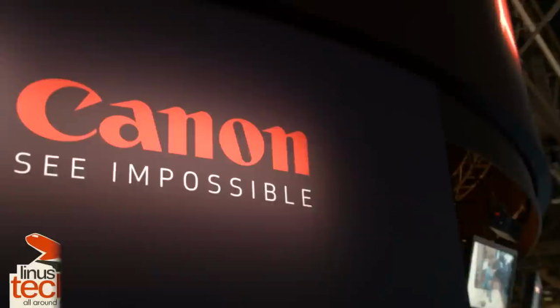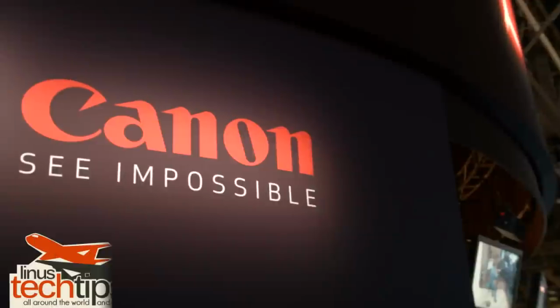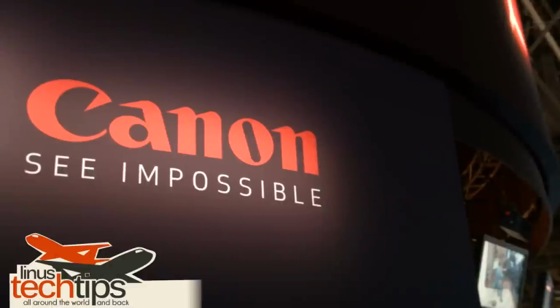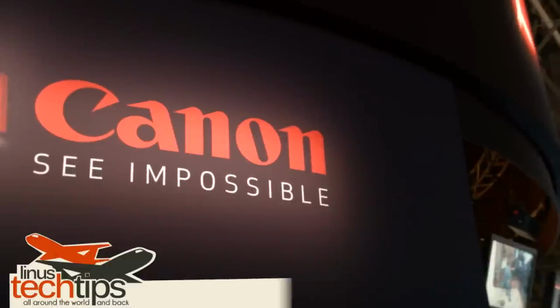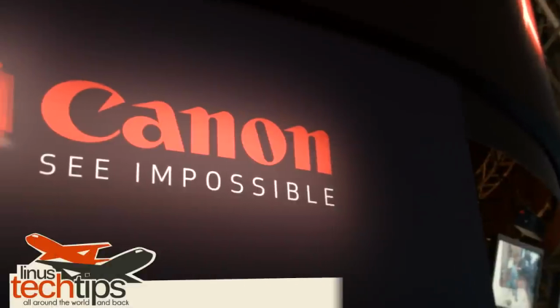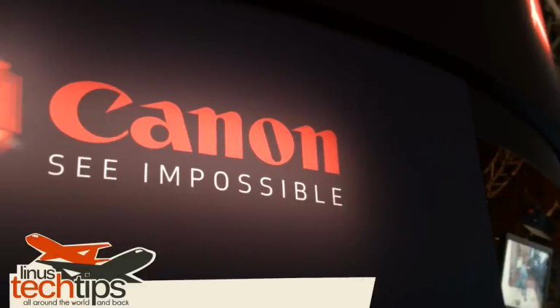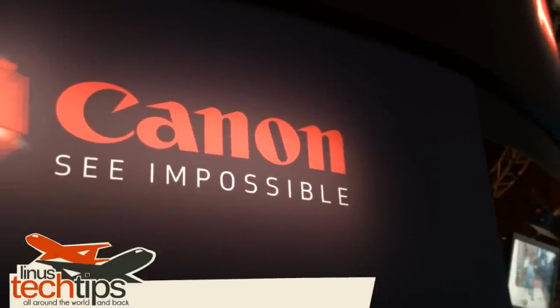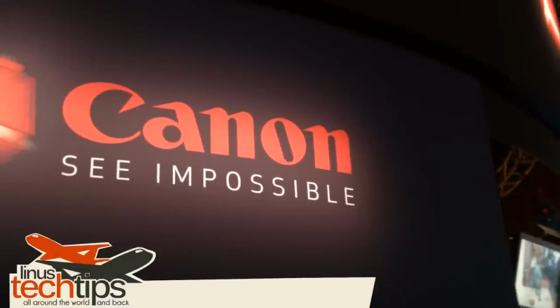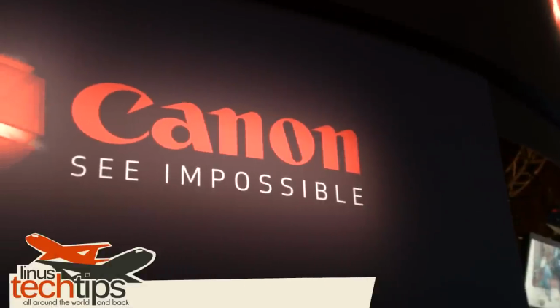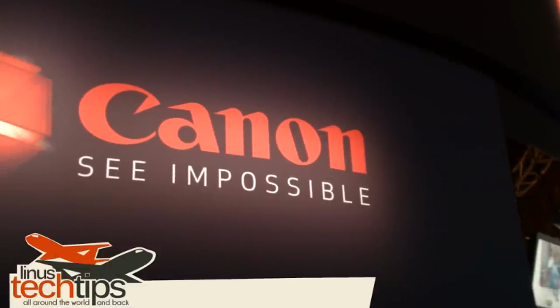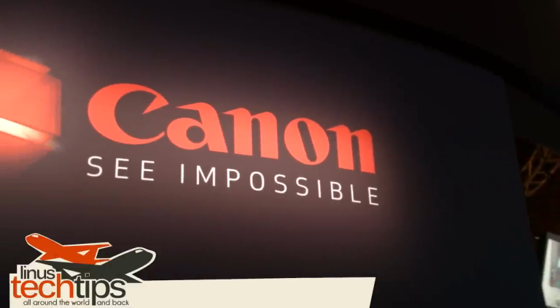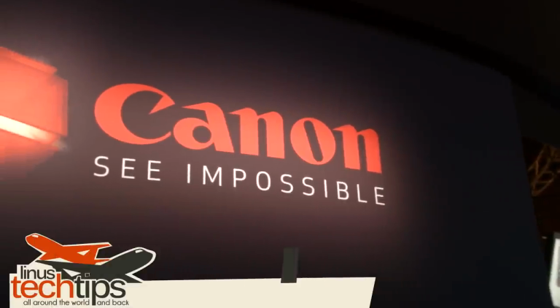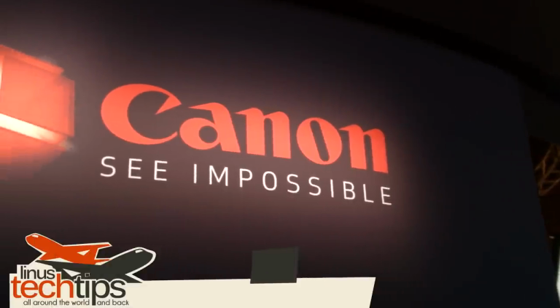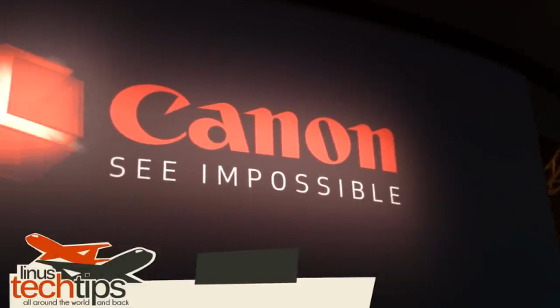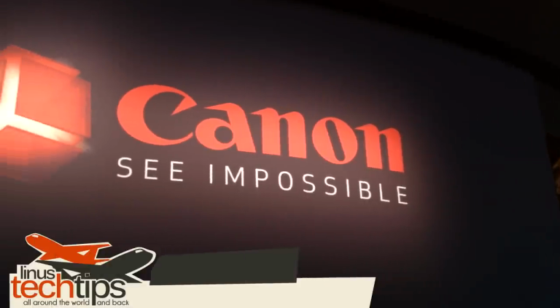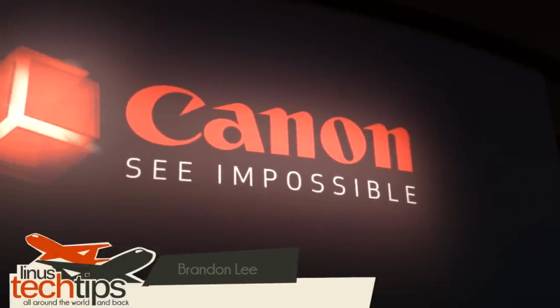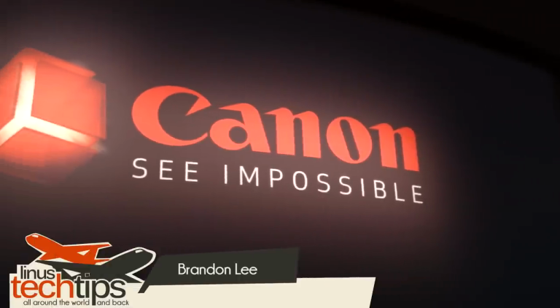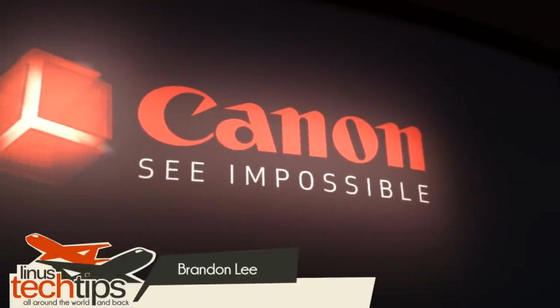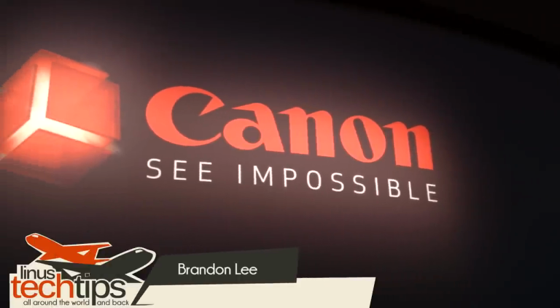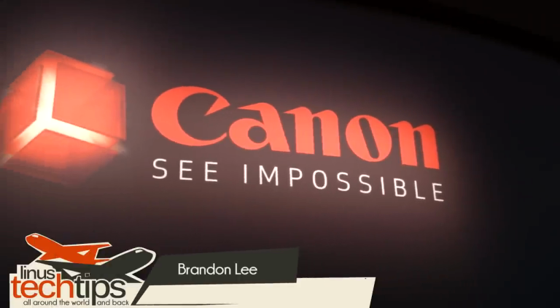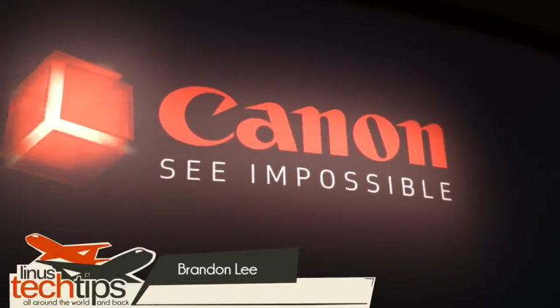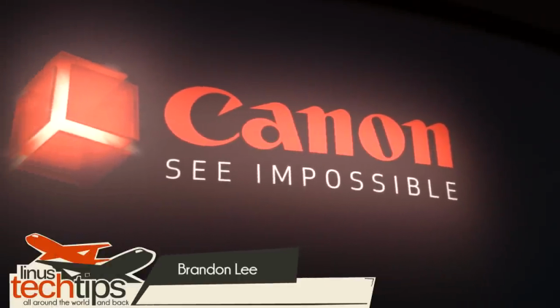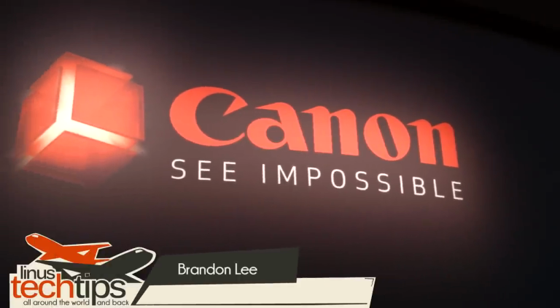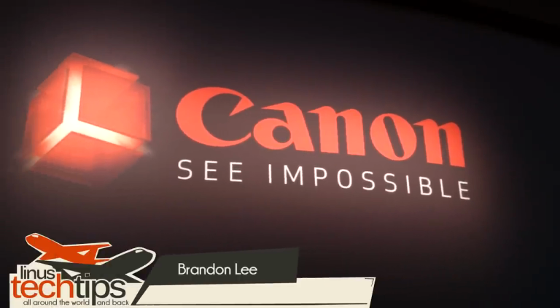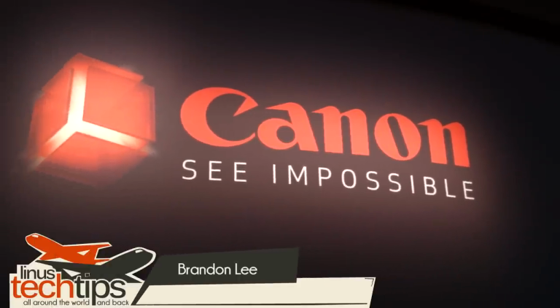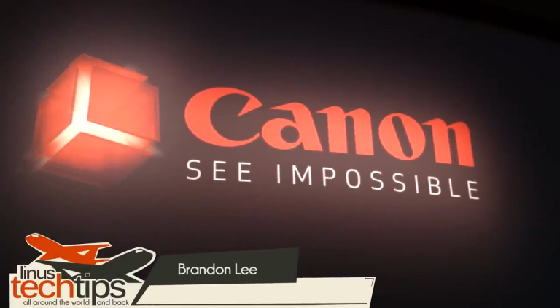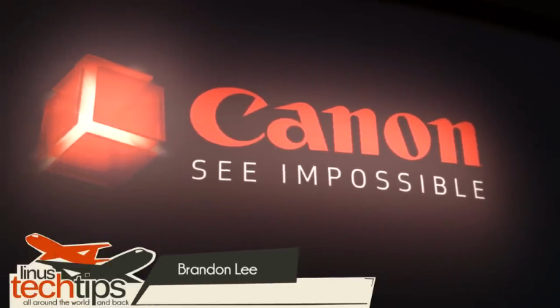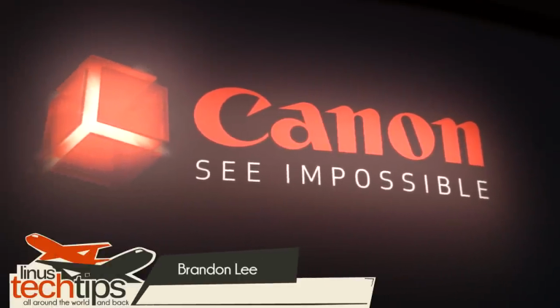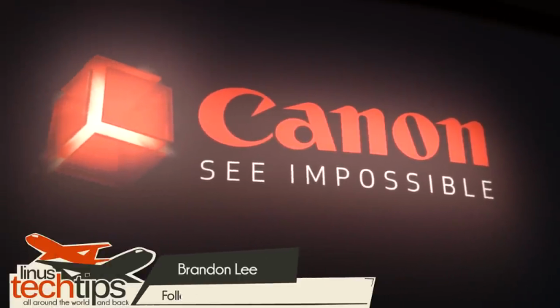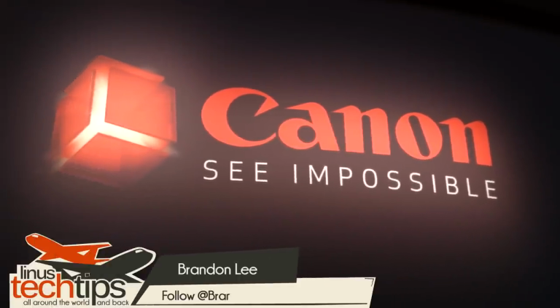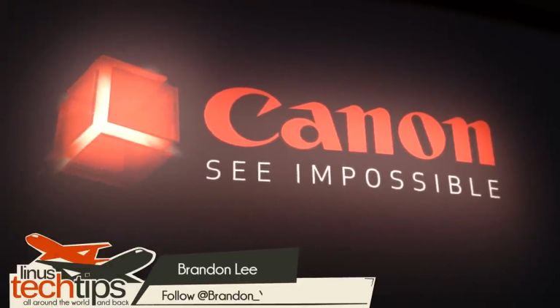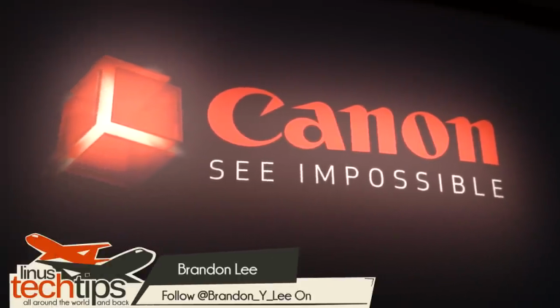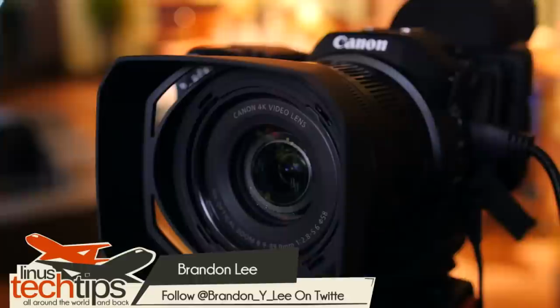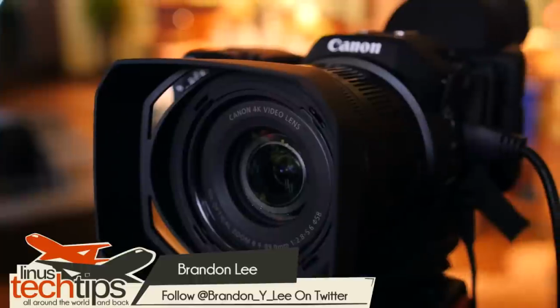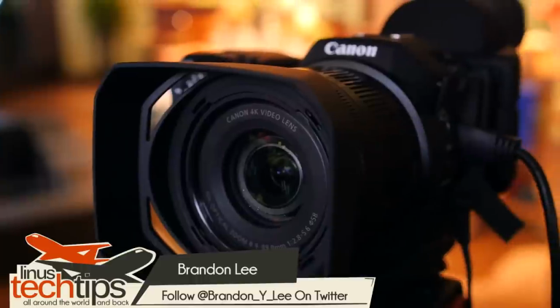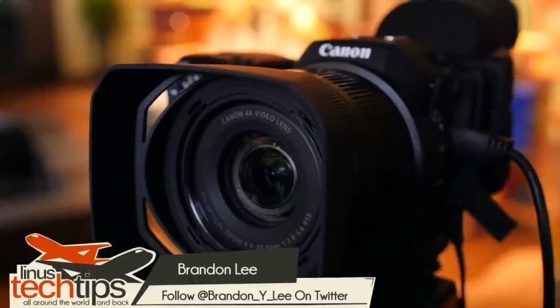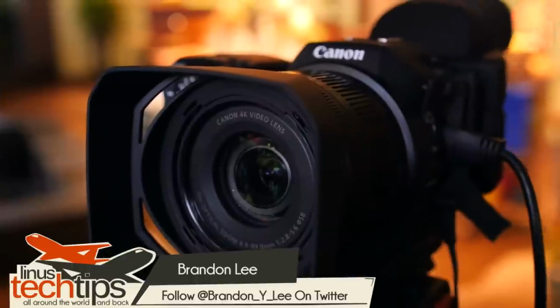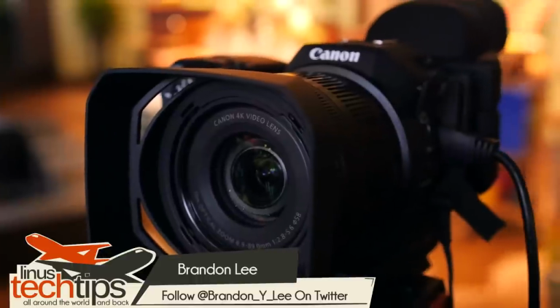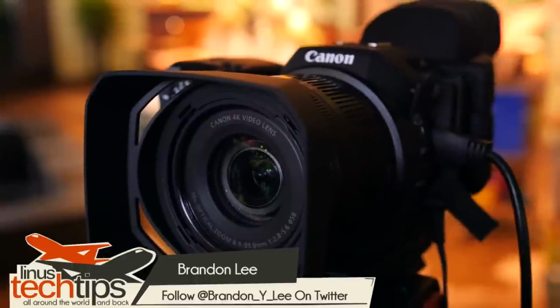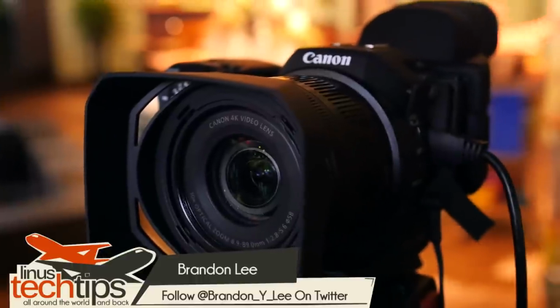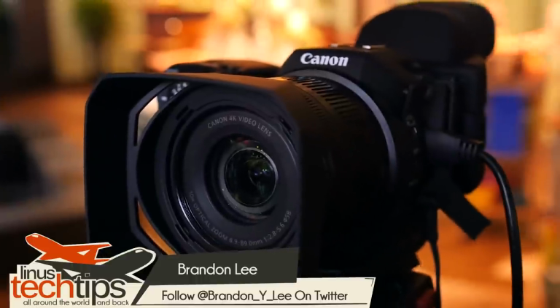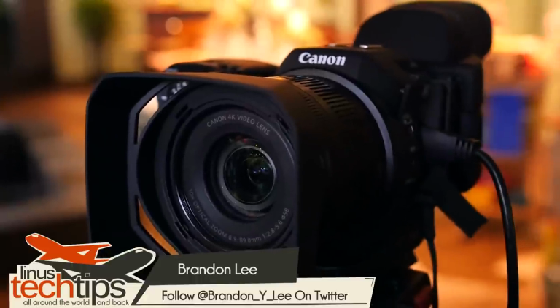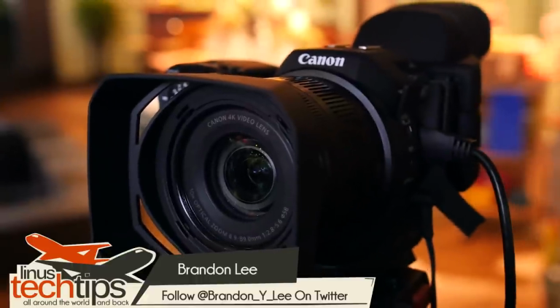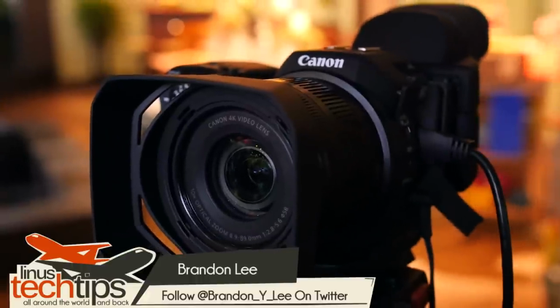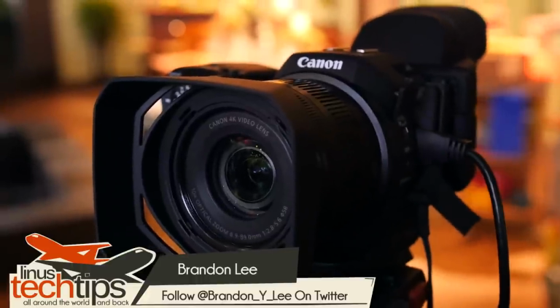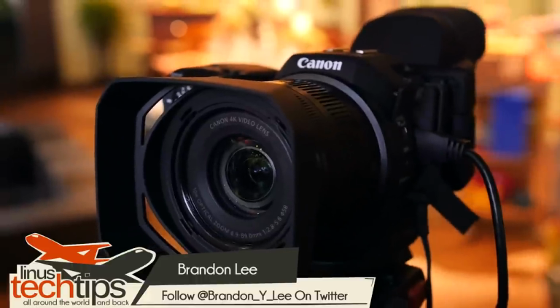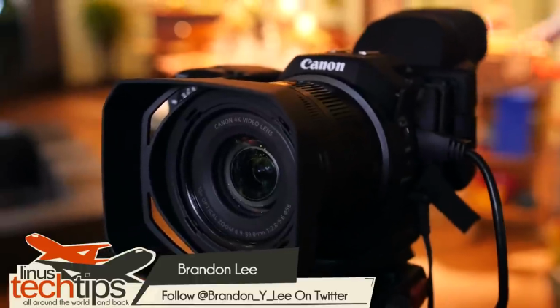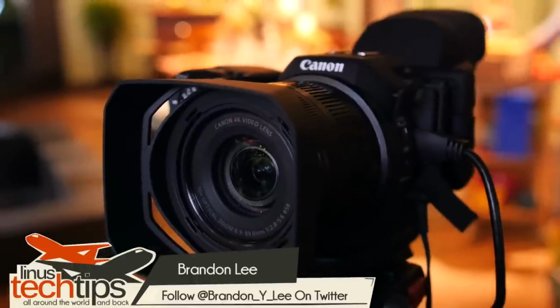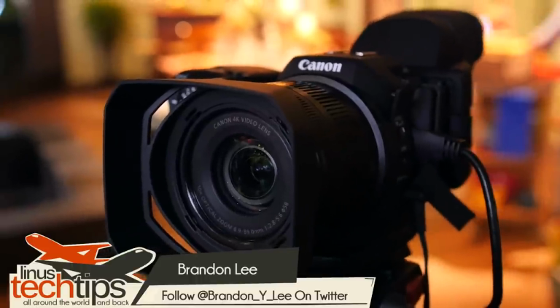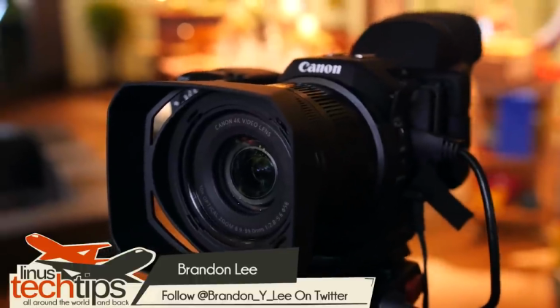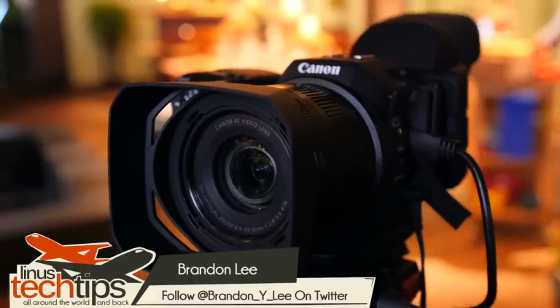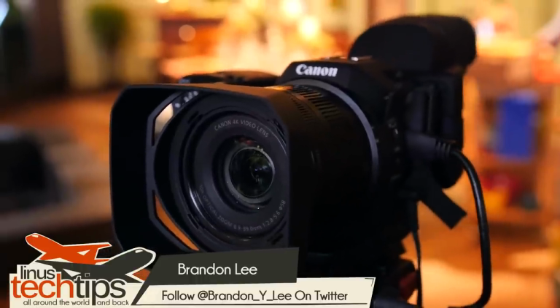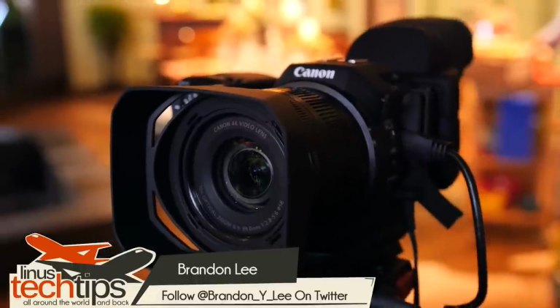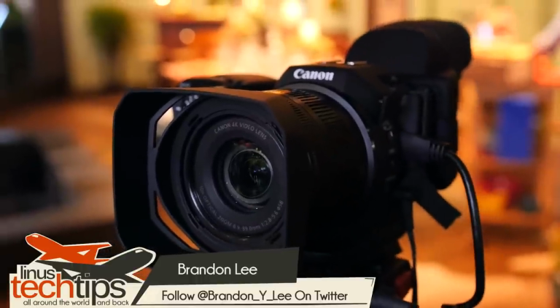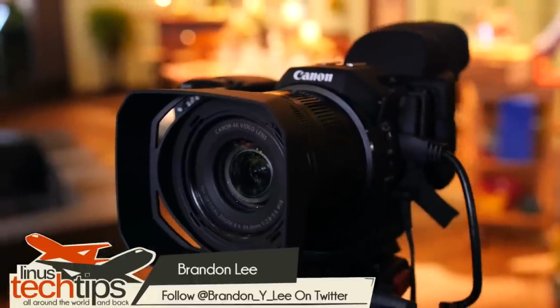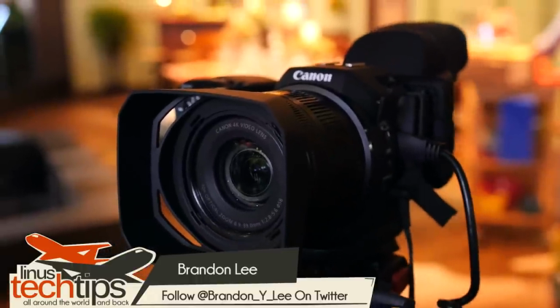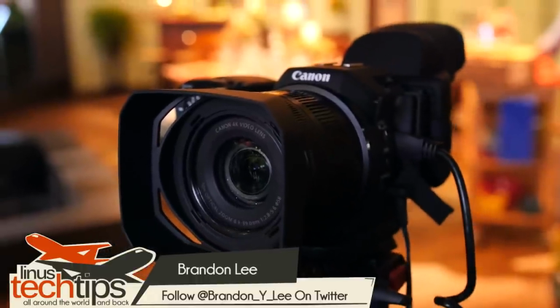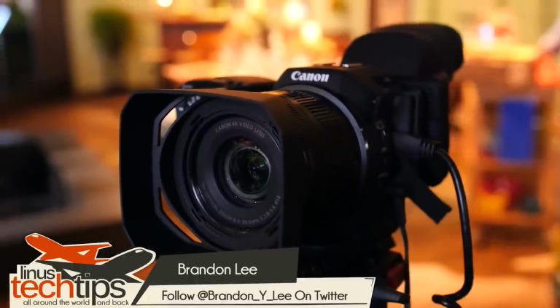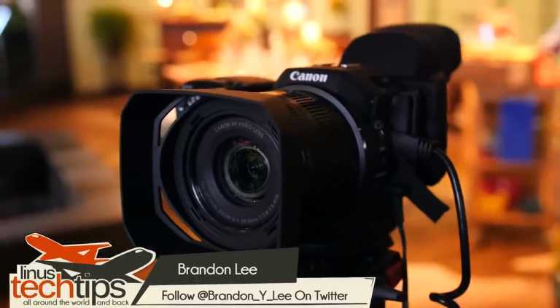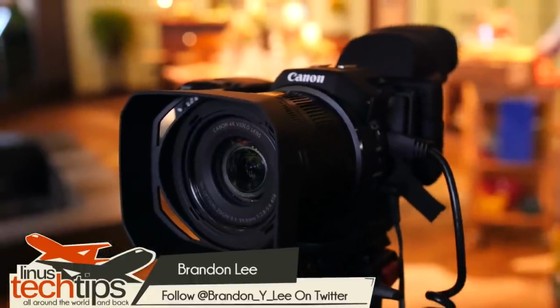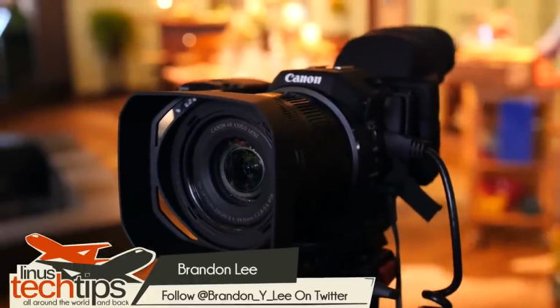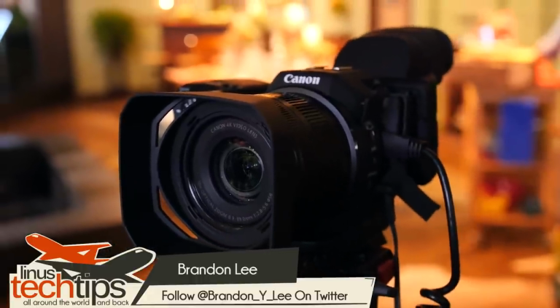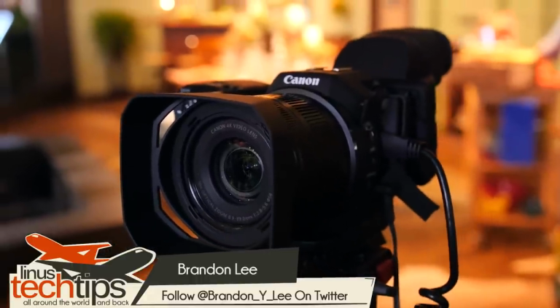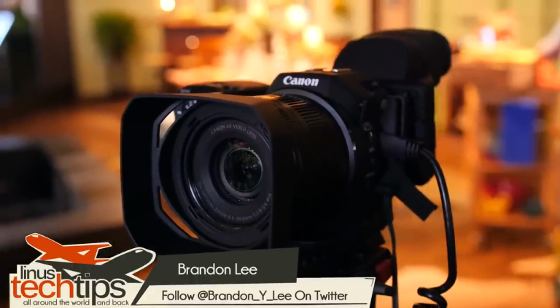Canon's second big announcement for NAB 2015 is a rather odd-looking new 4K camera called the XC10. Let's check it out.